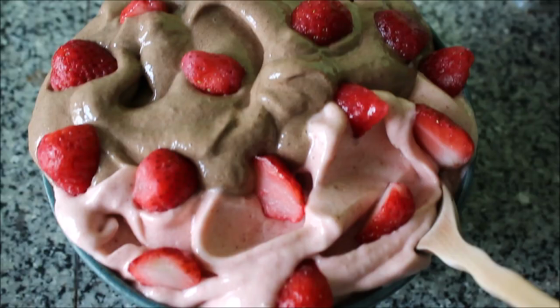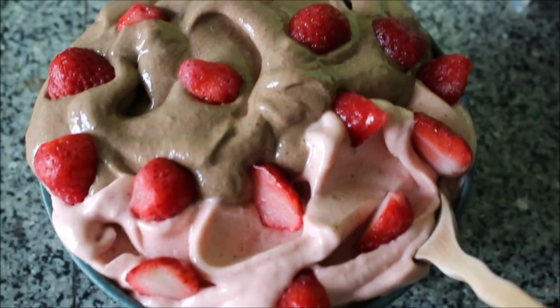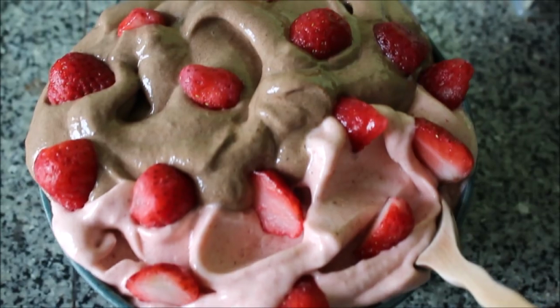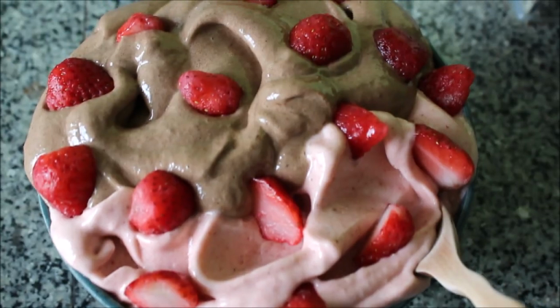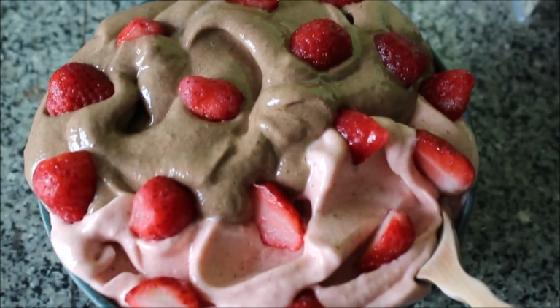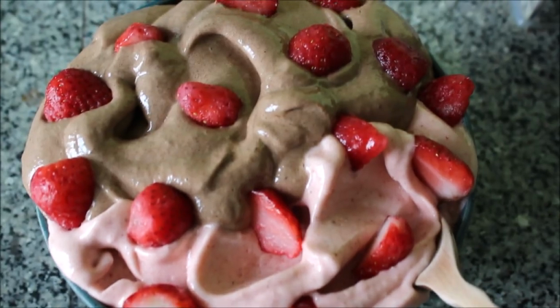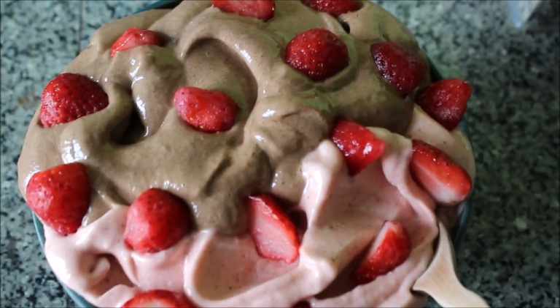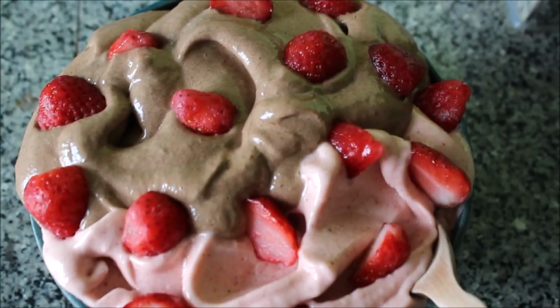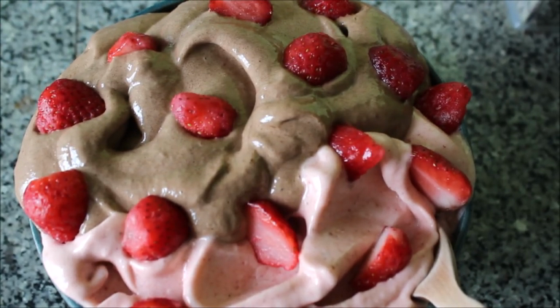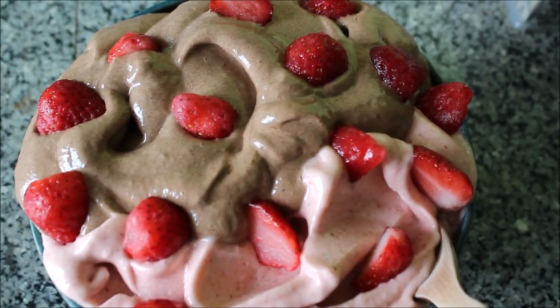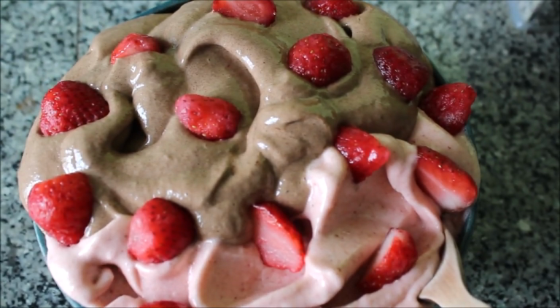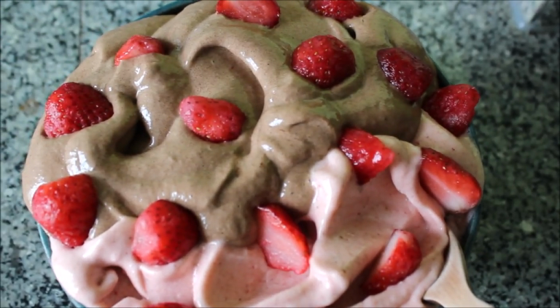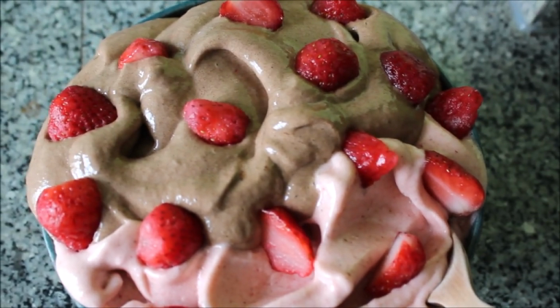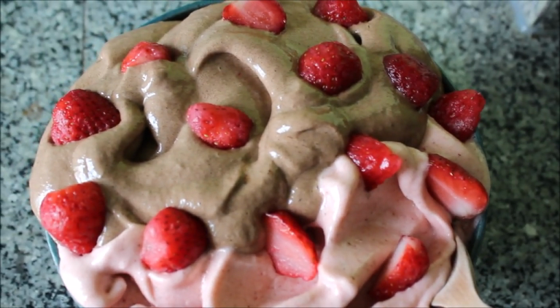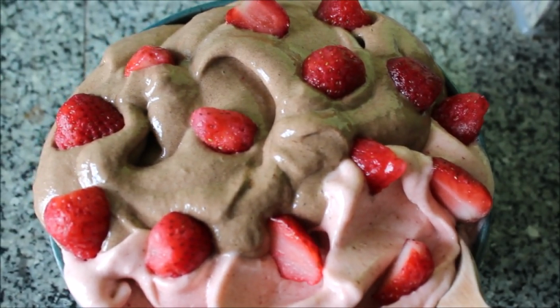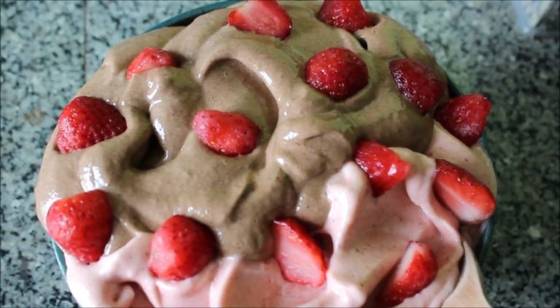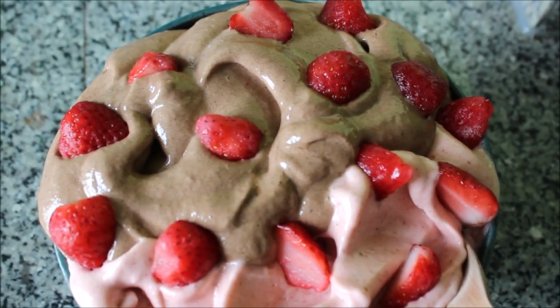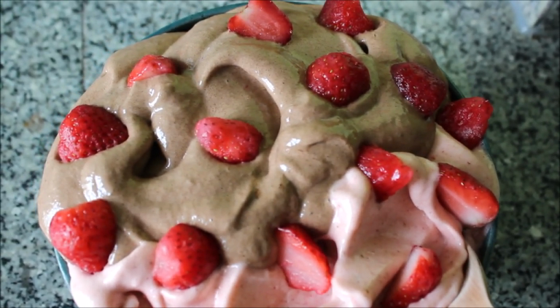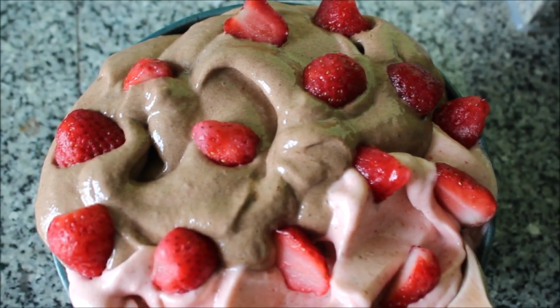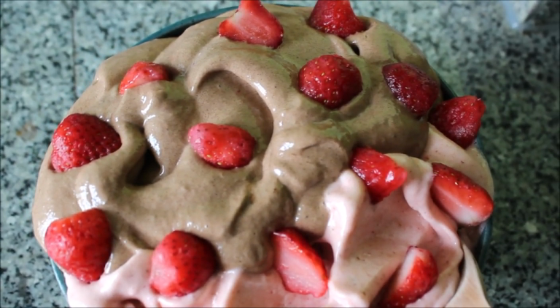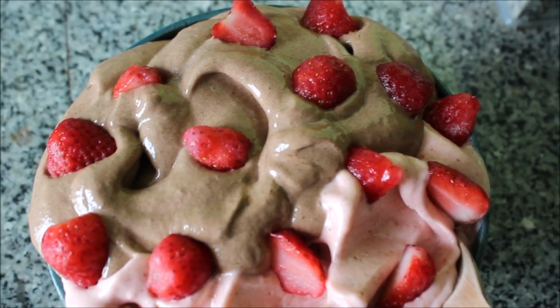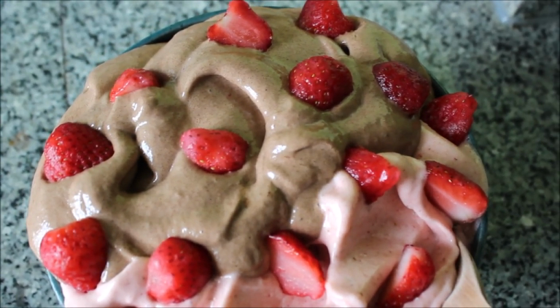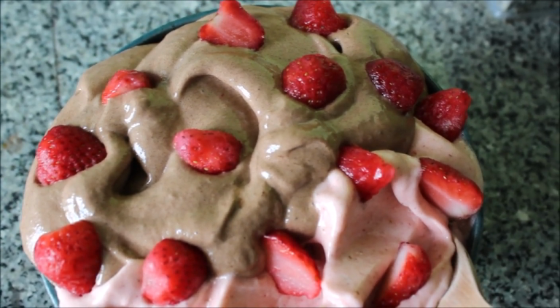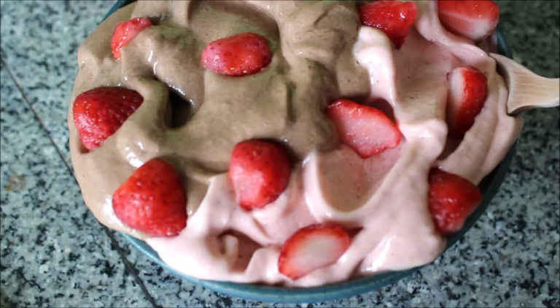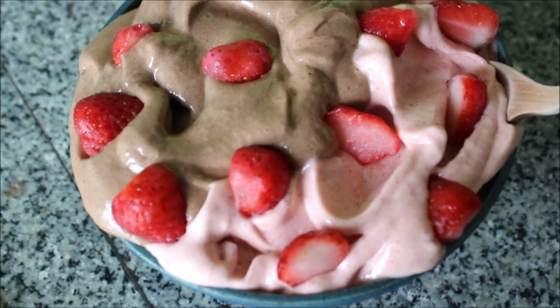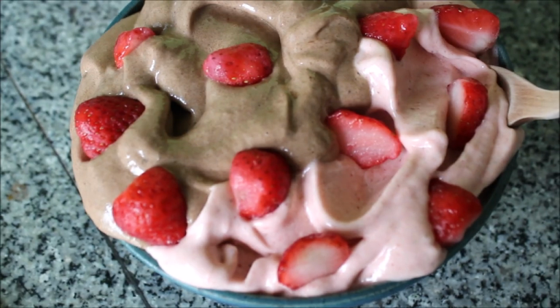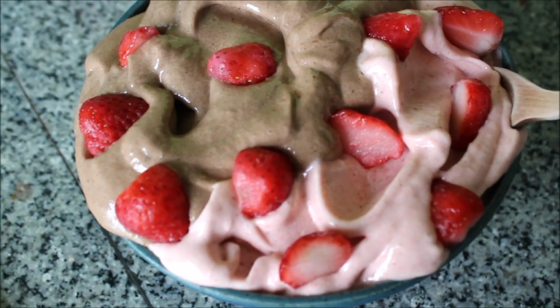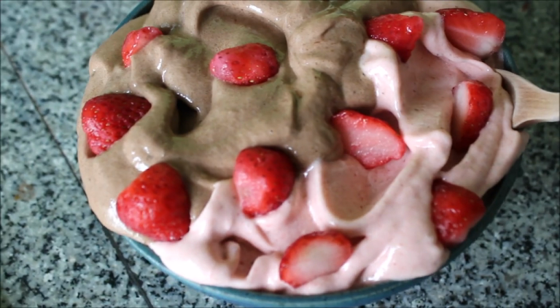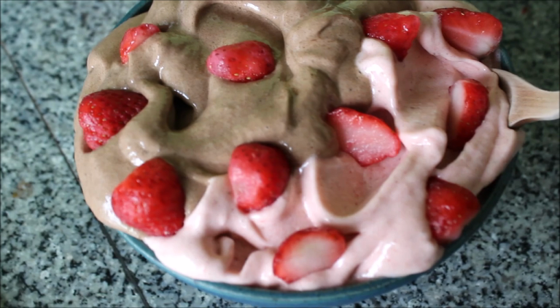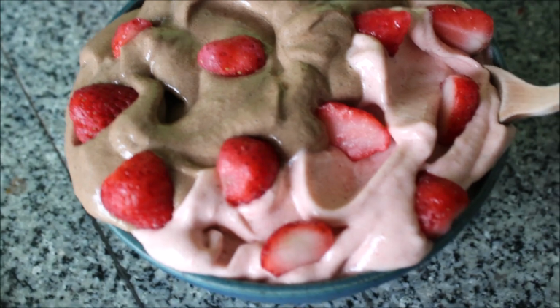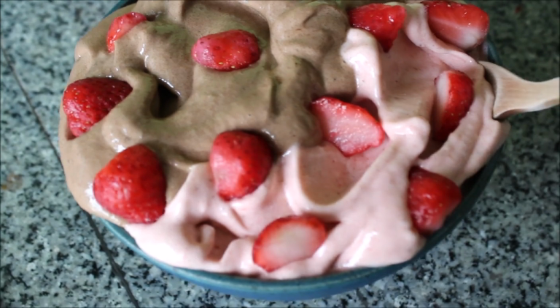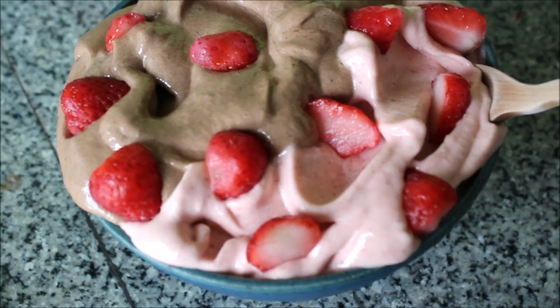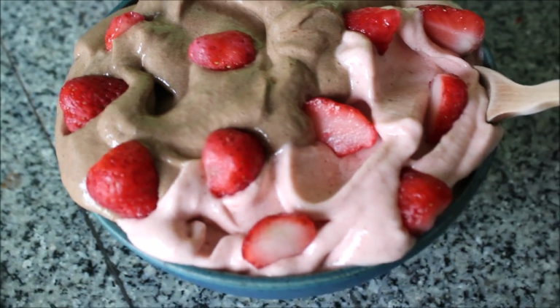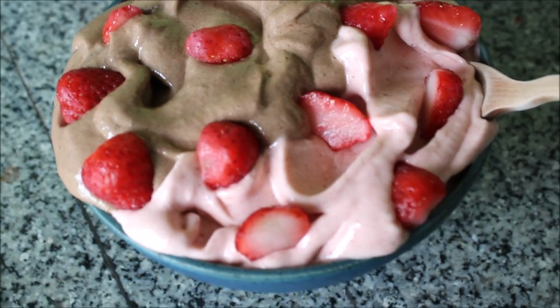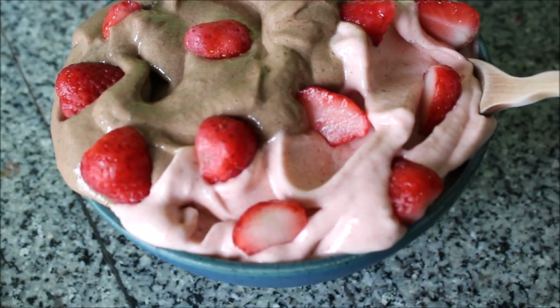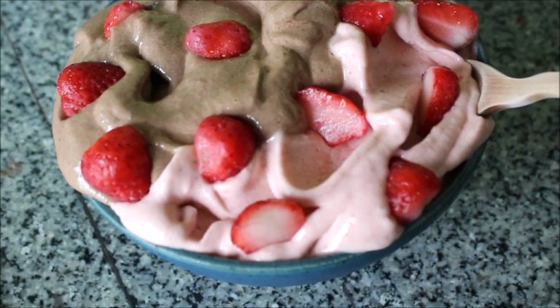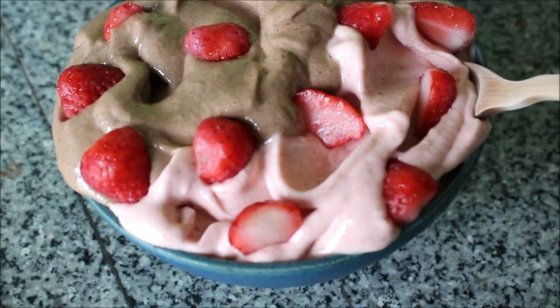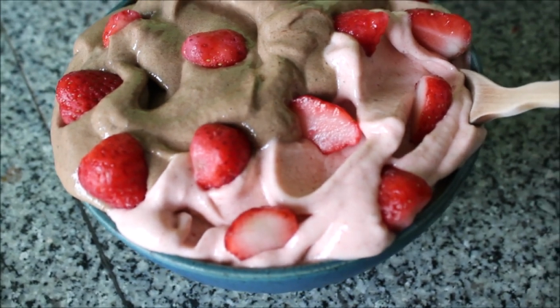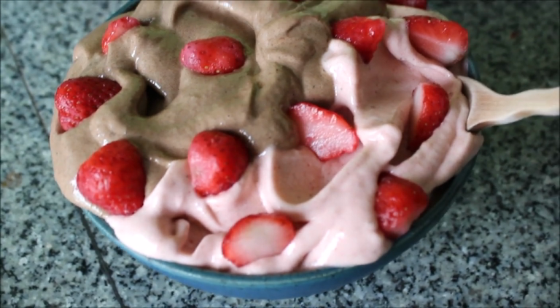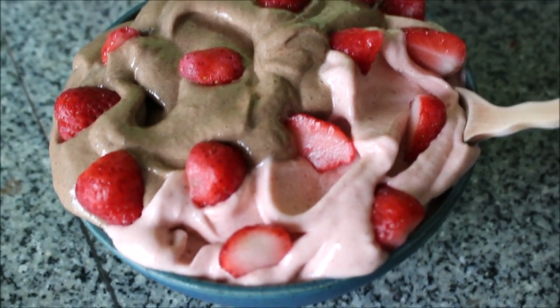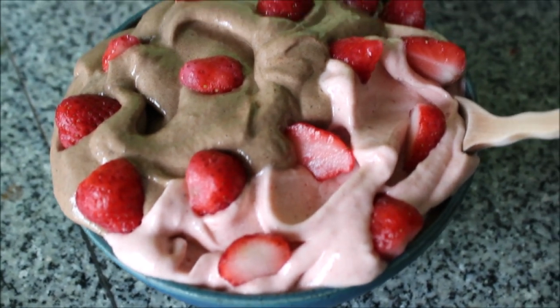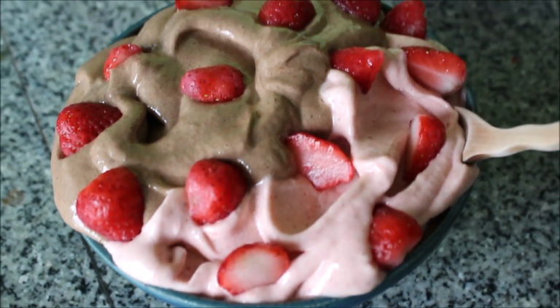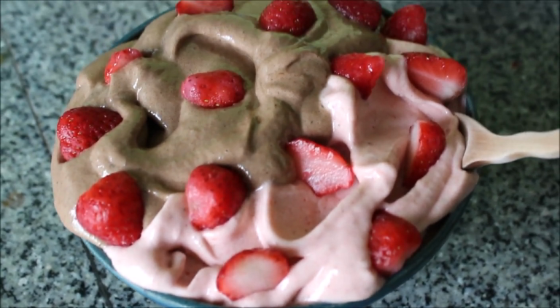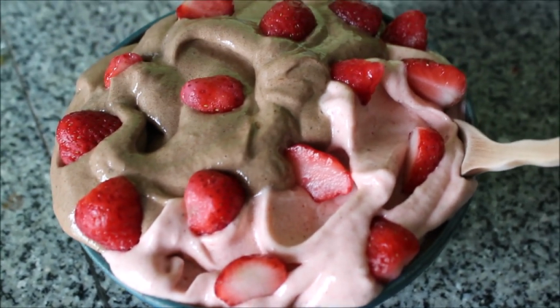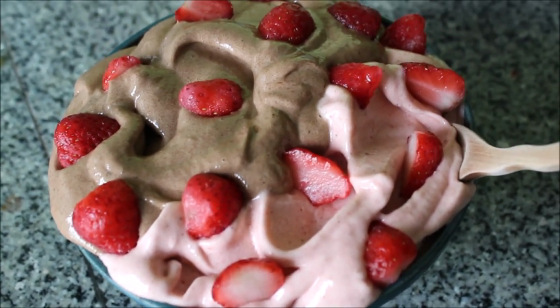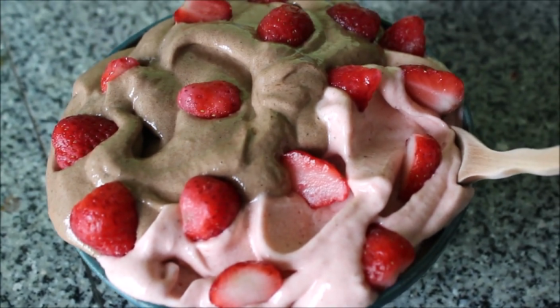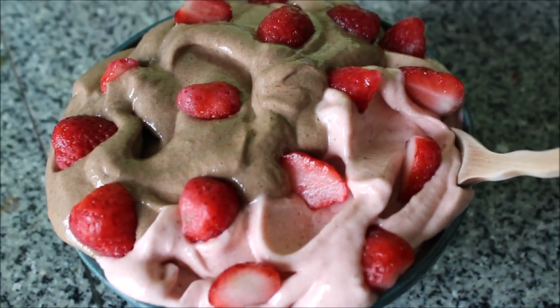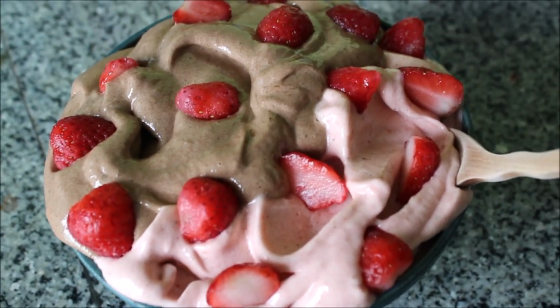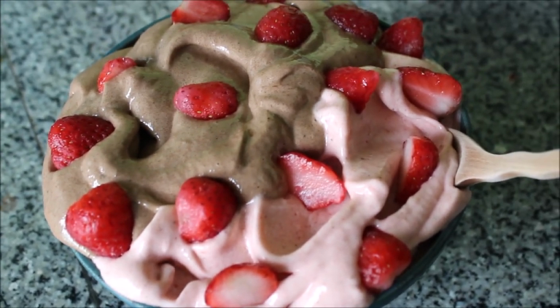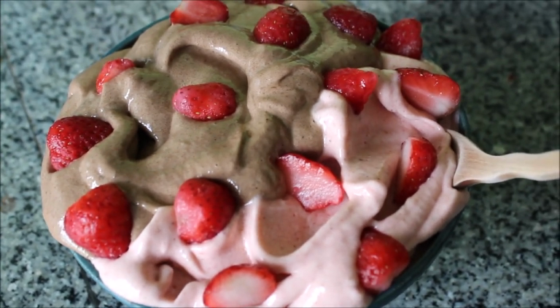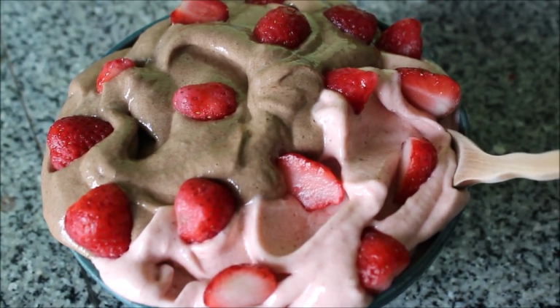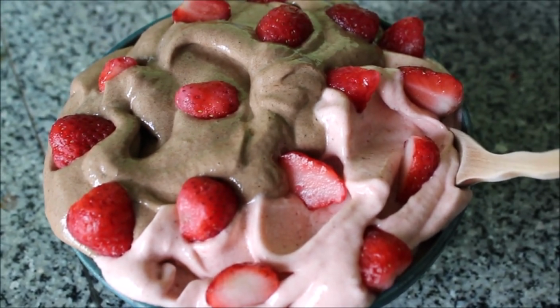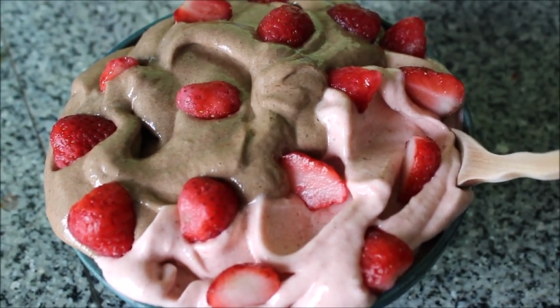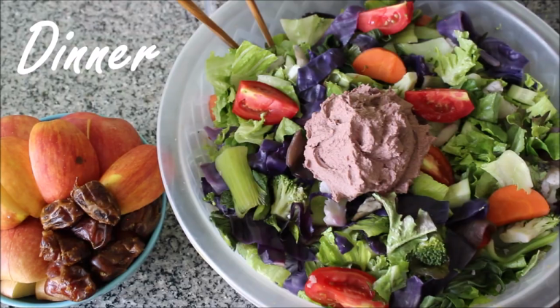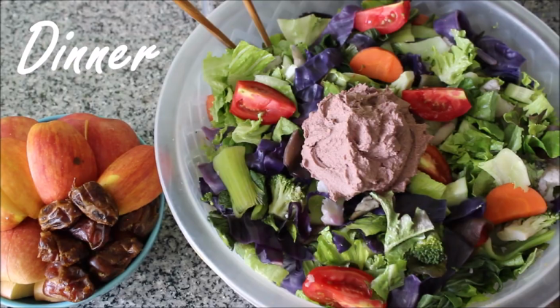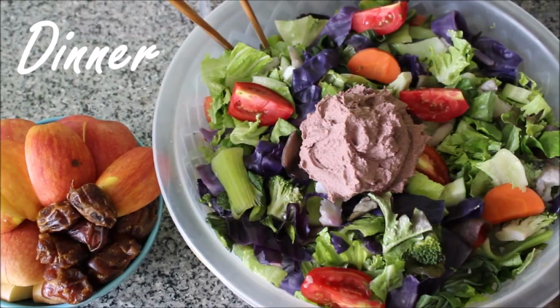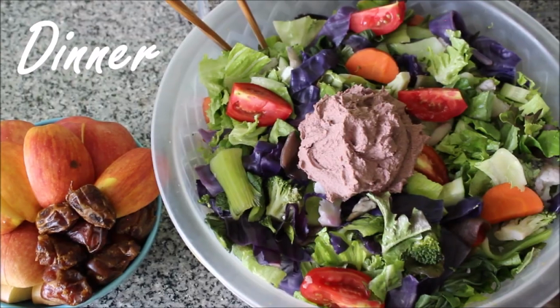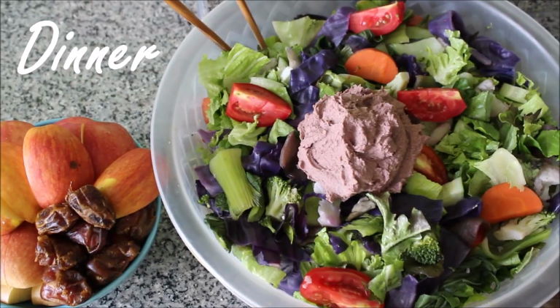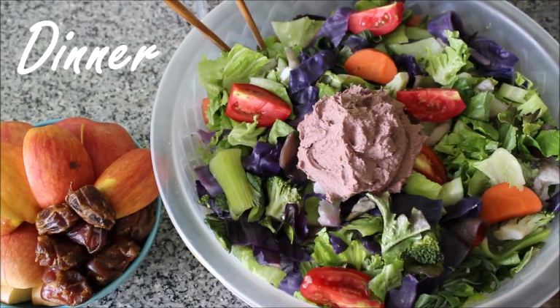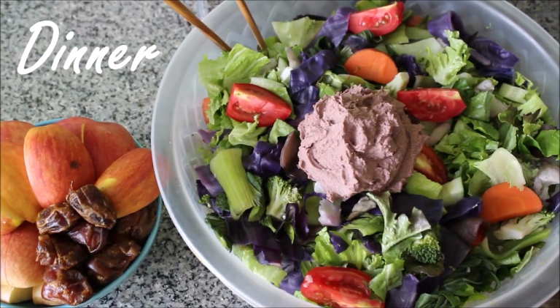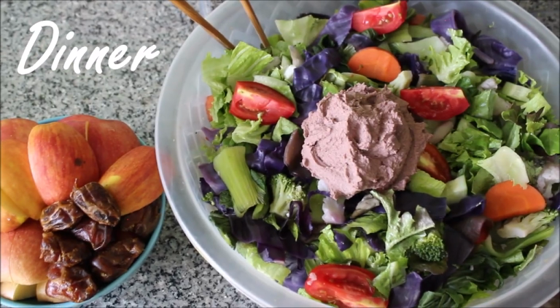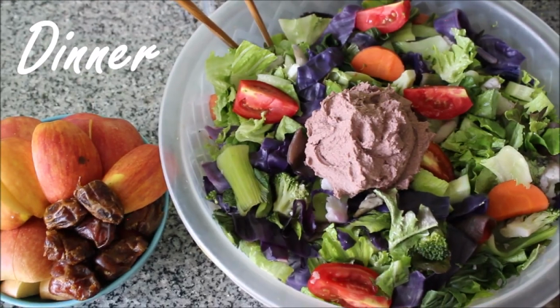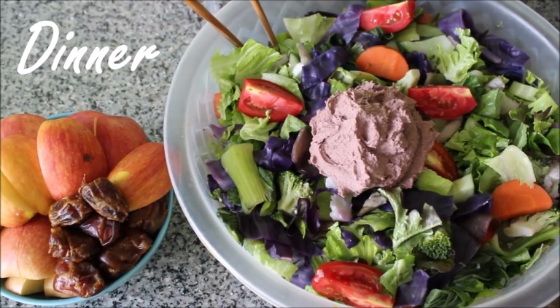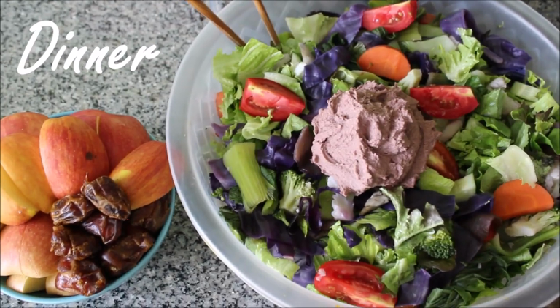And there you have it — the final result. Super creamy, super sweet, very filling and nutritious. Then moving on to my dinner, I had a big veggie salad and some fruit.